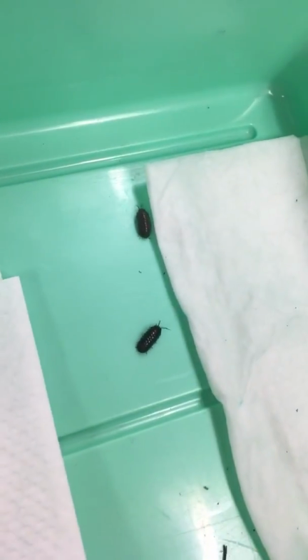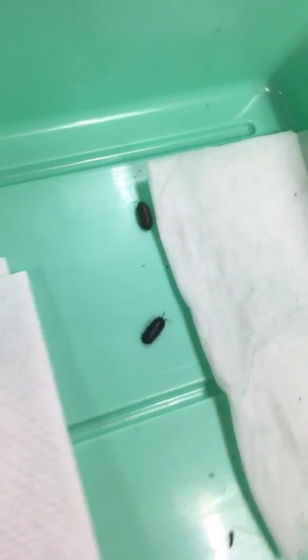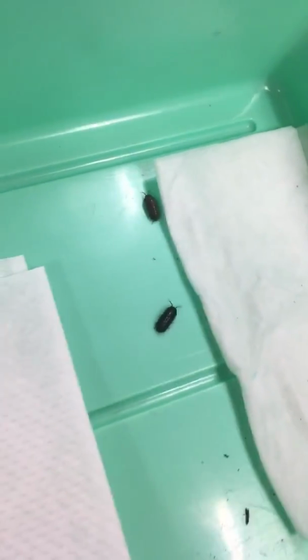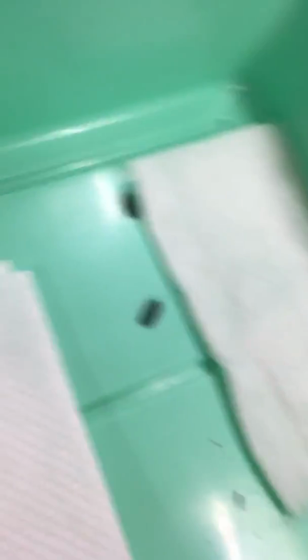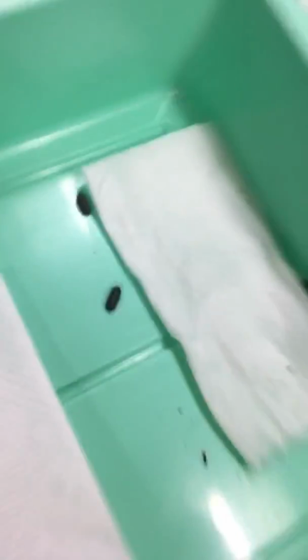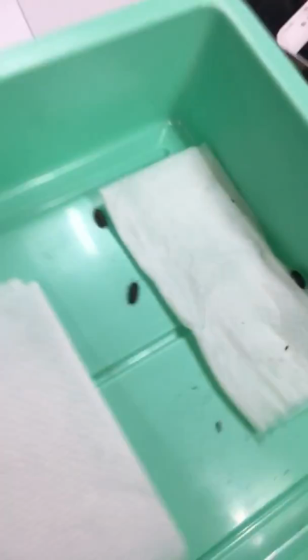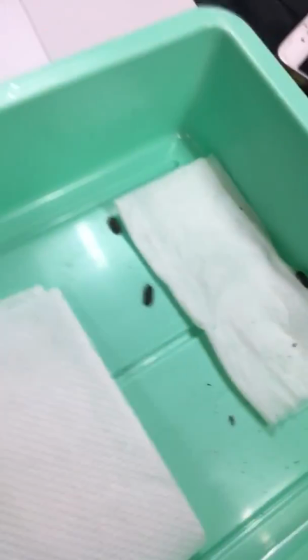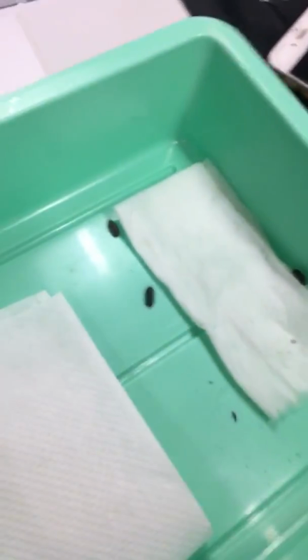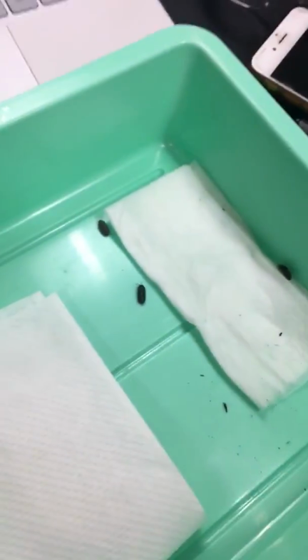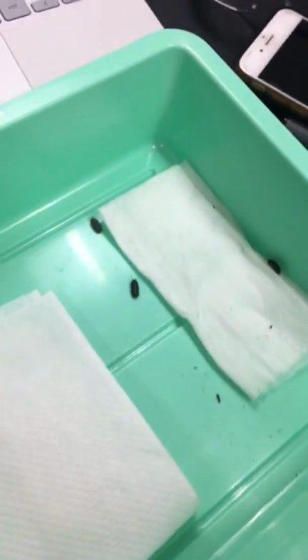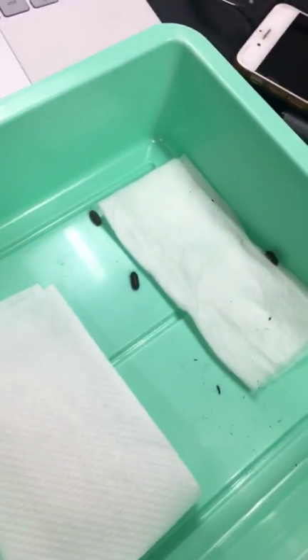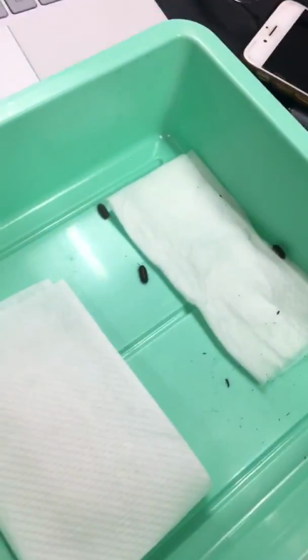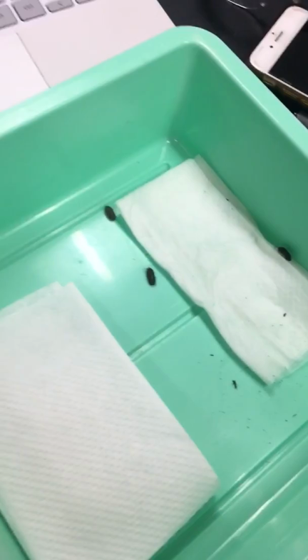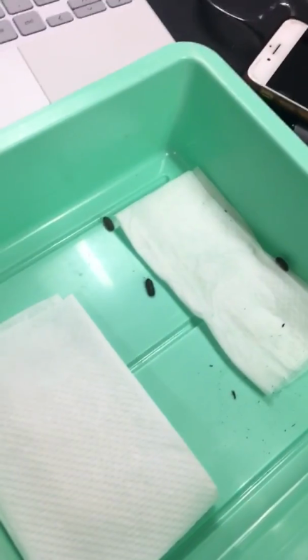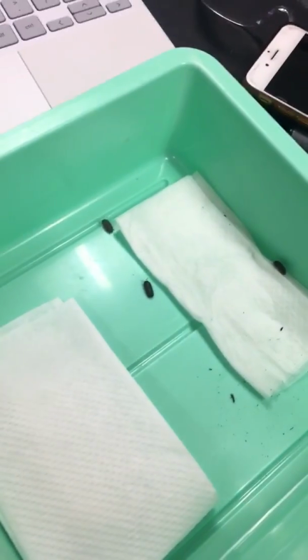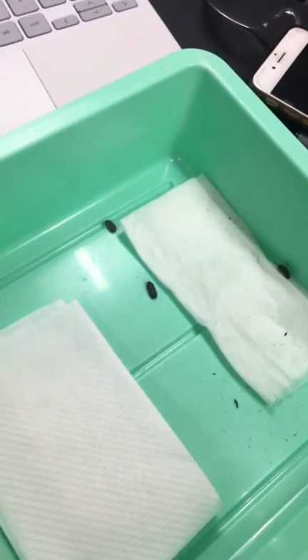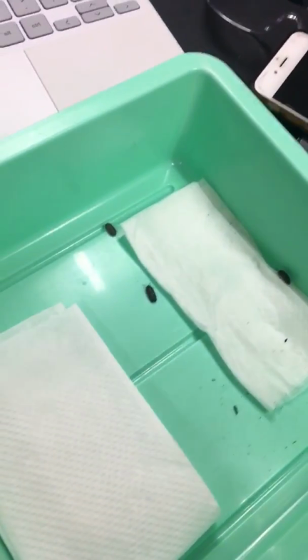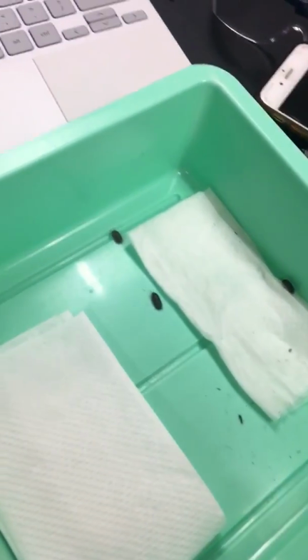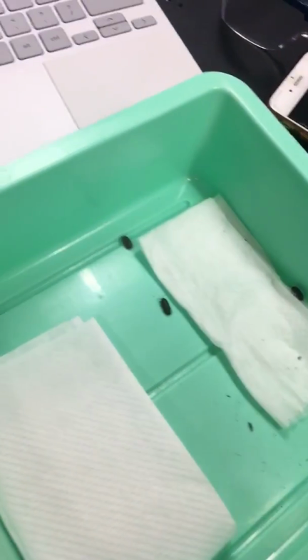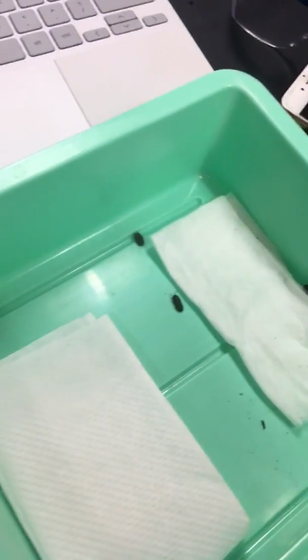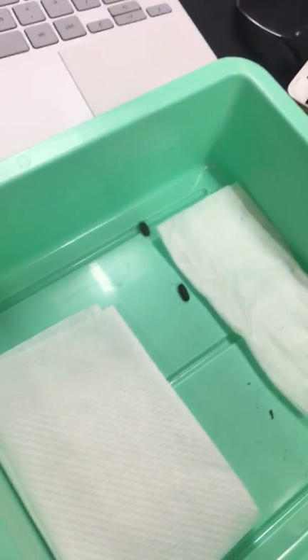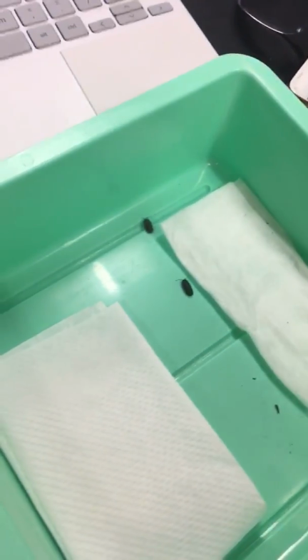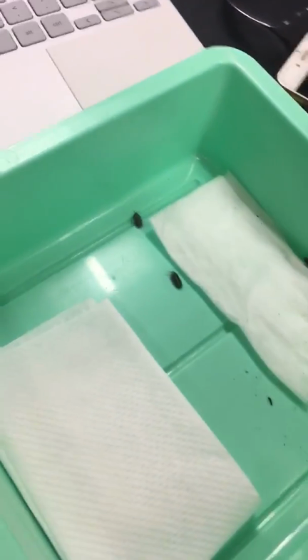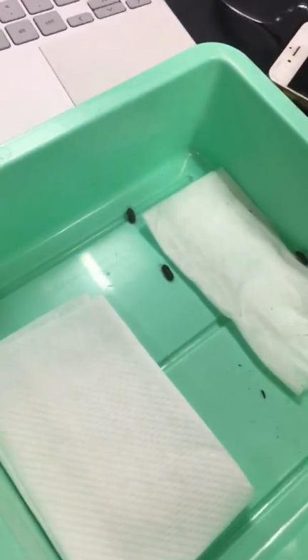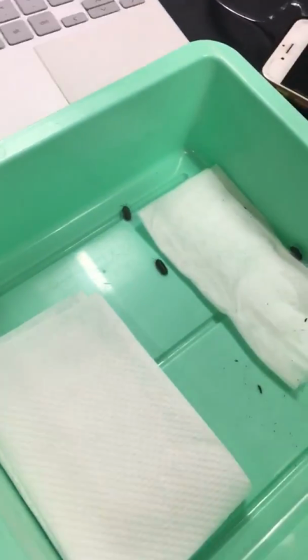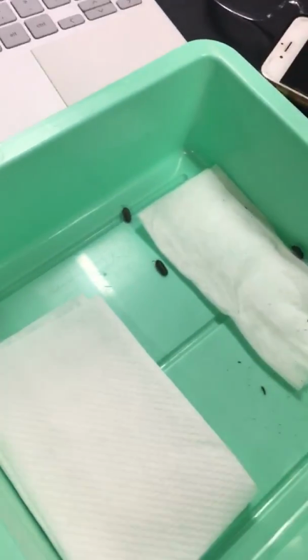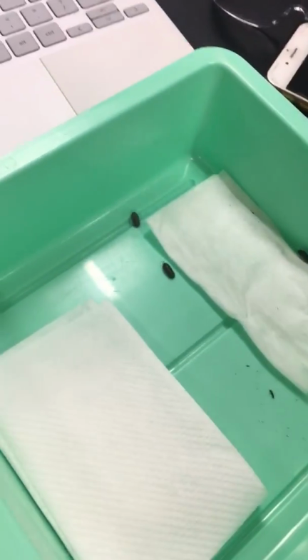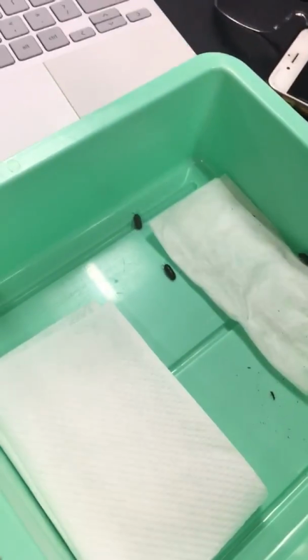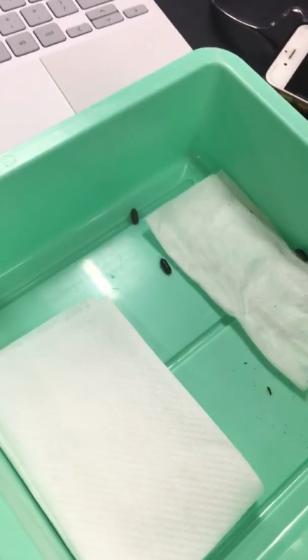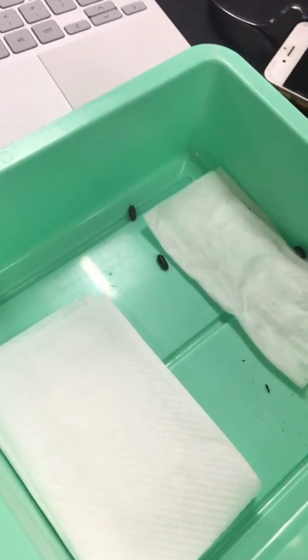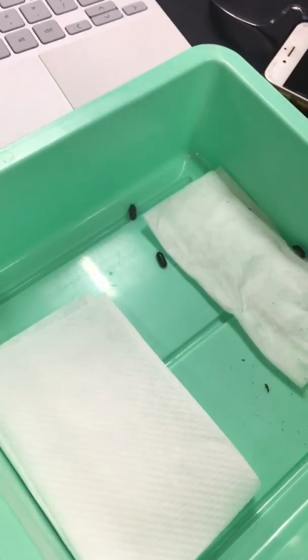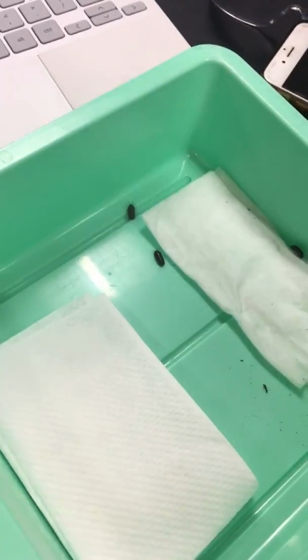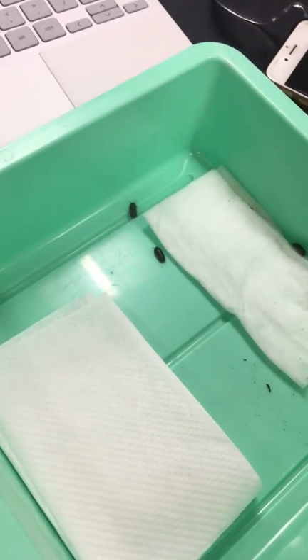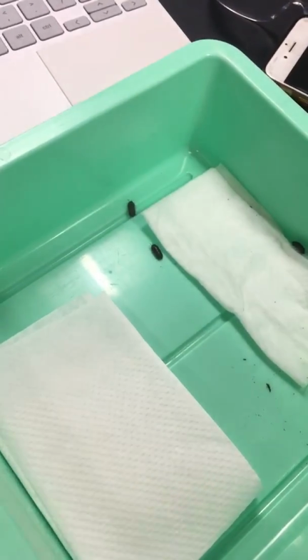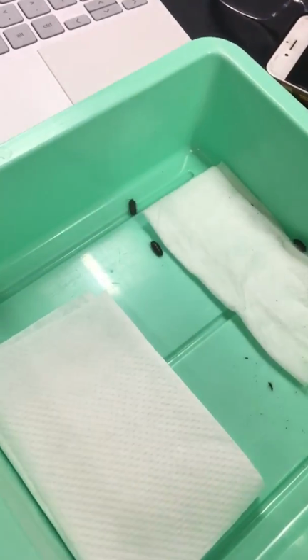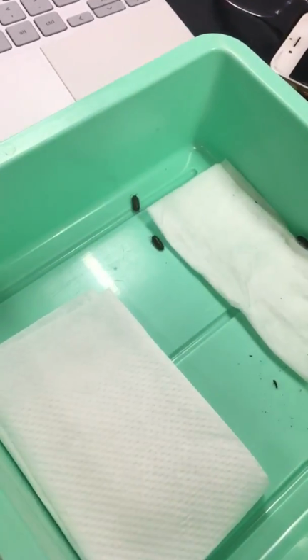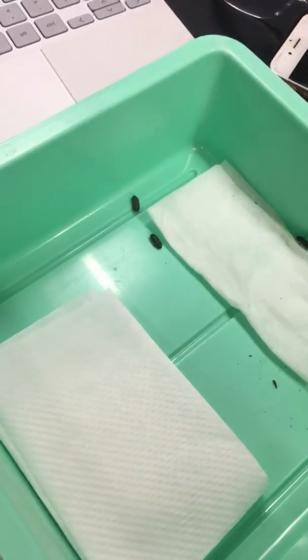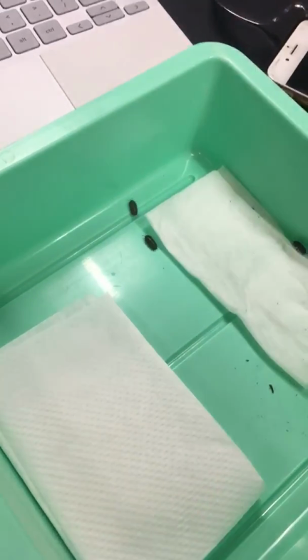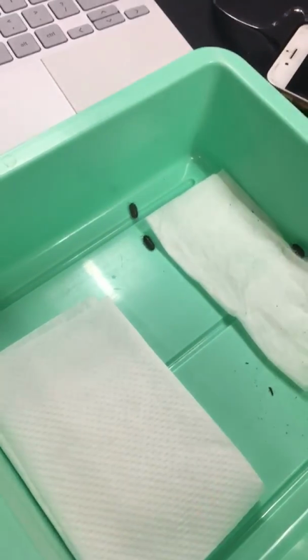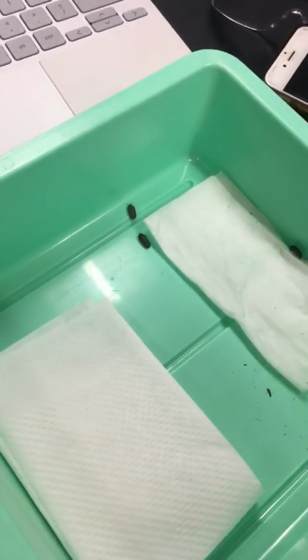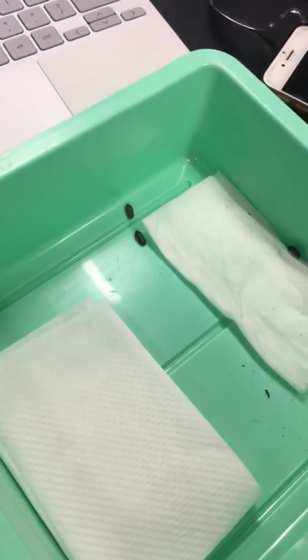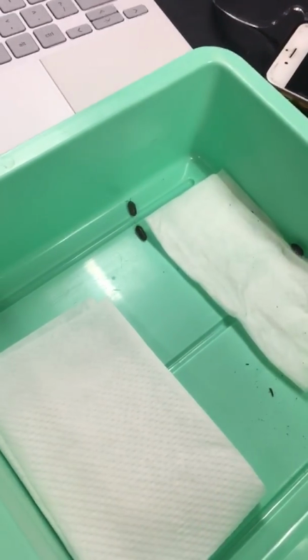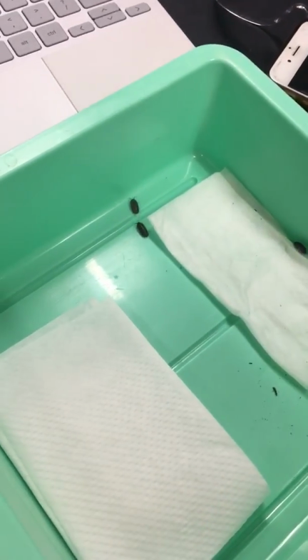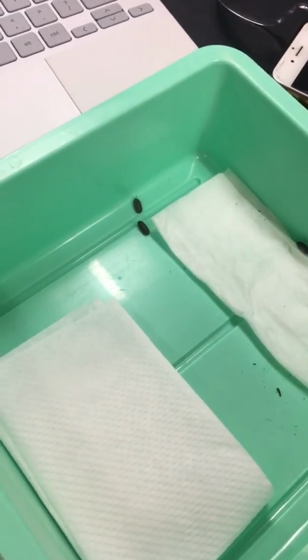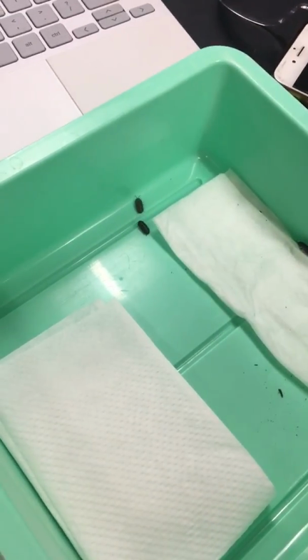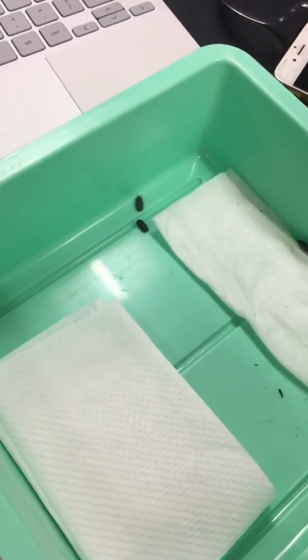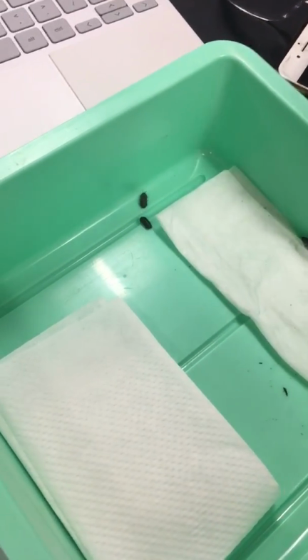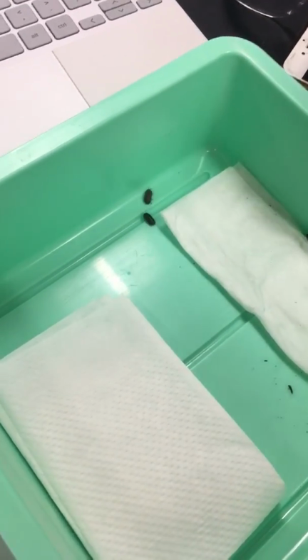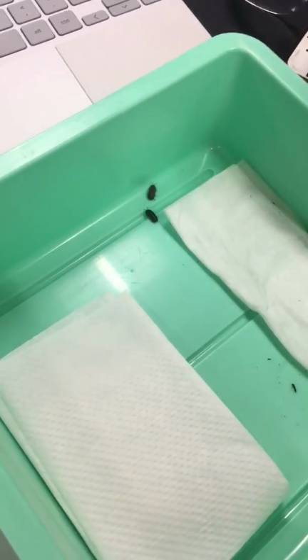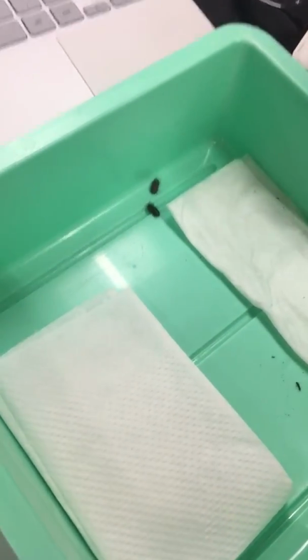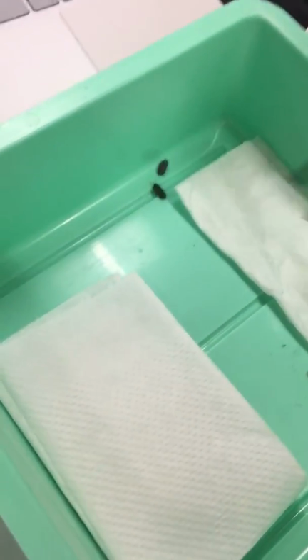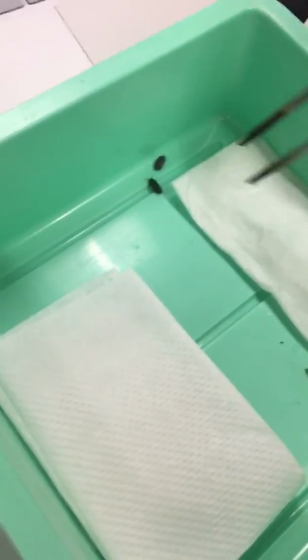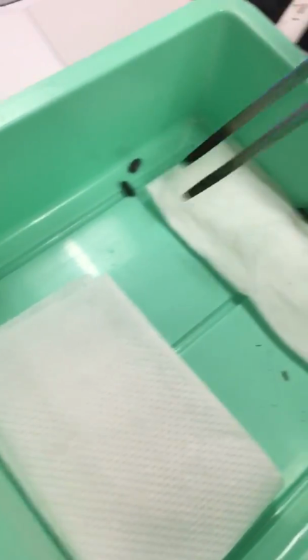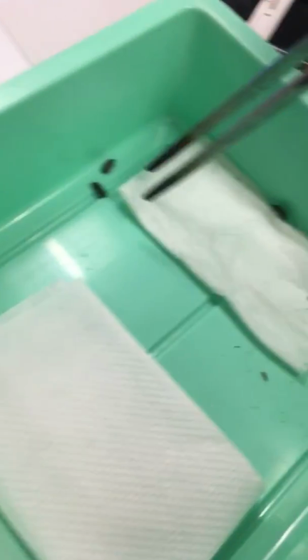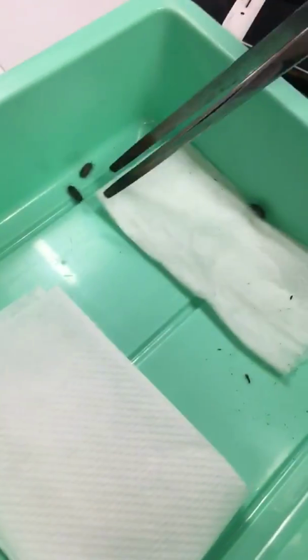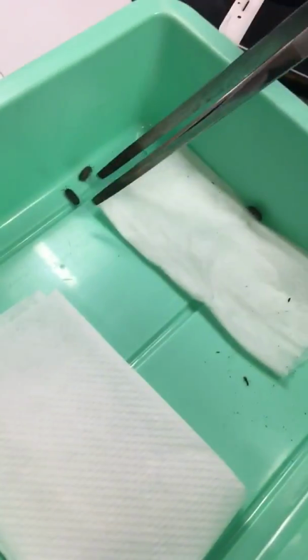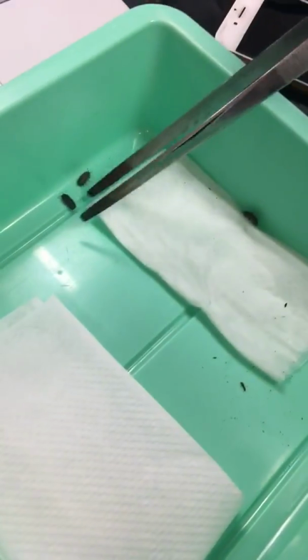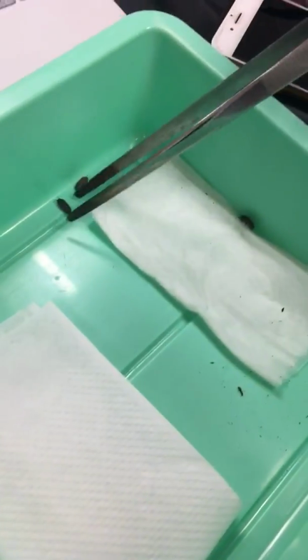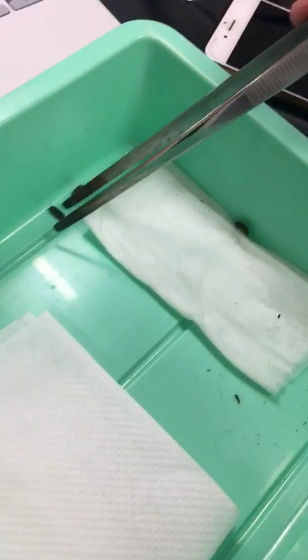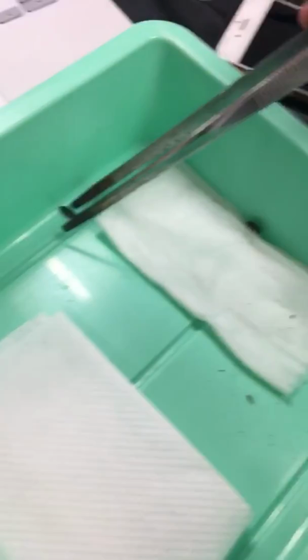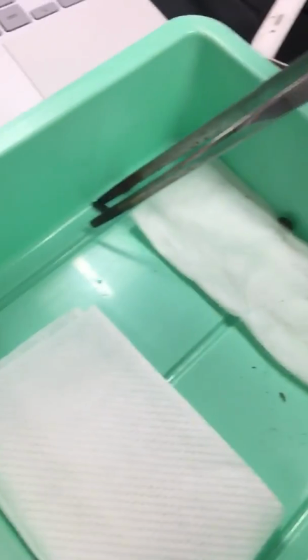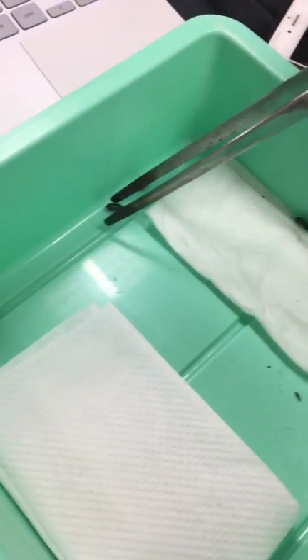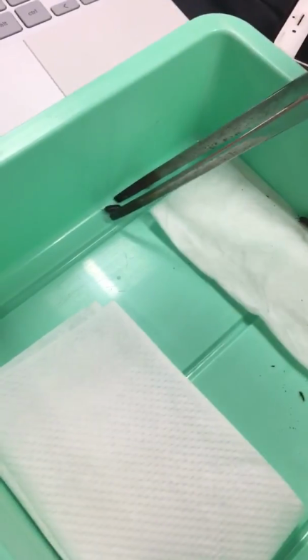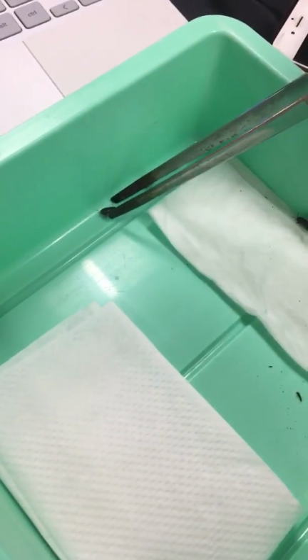As you can see, it is going towards the wet paper towel. Try it again.